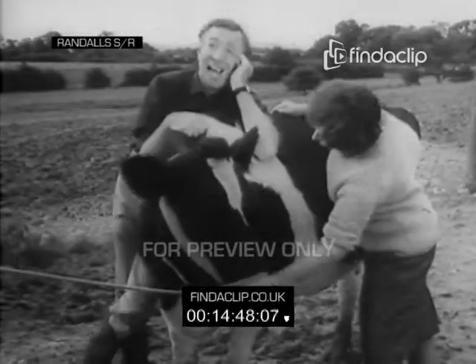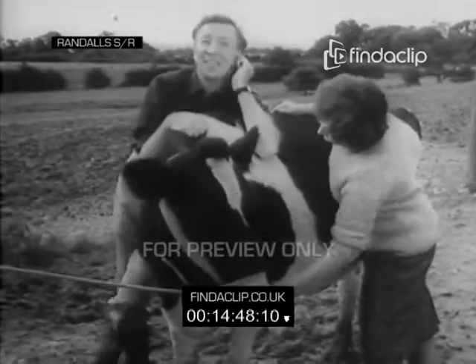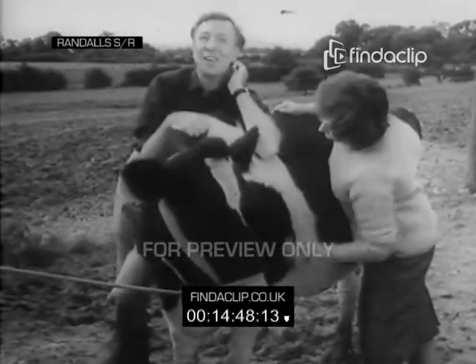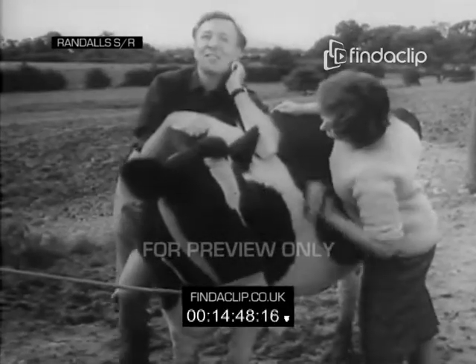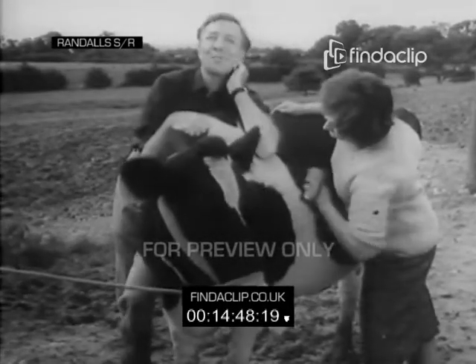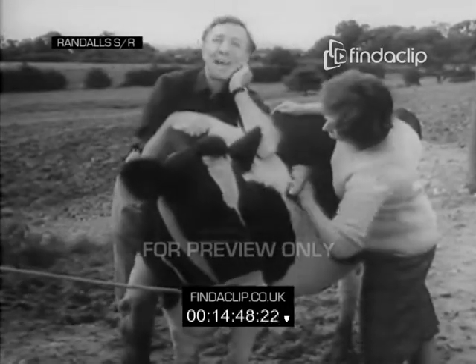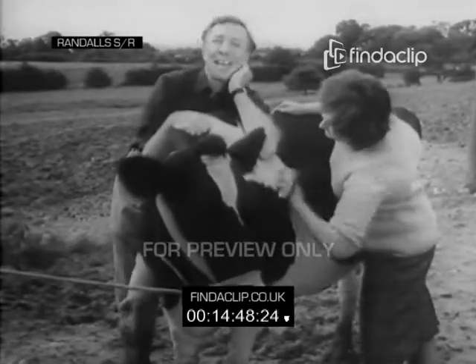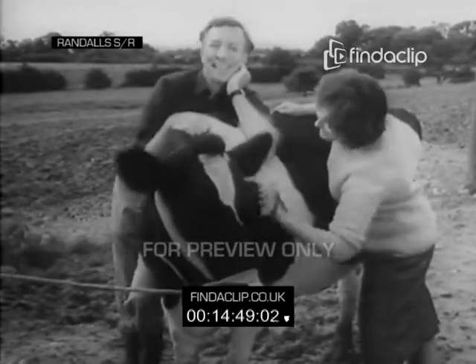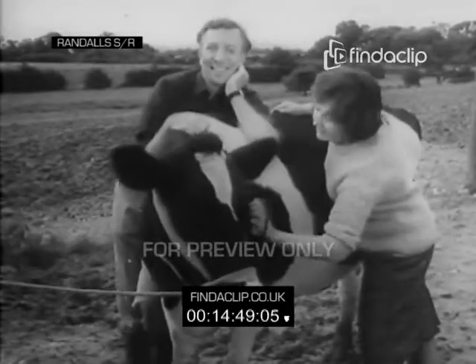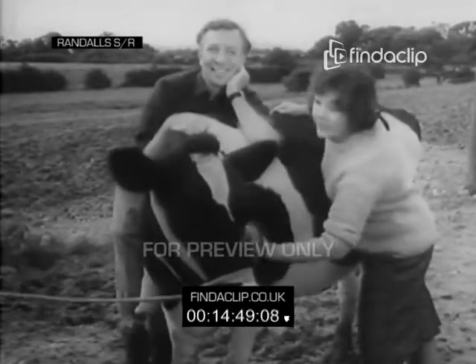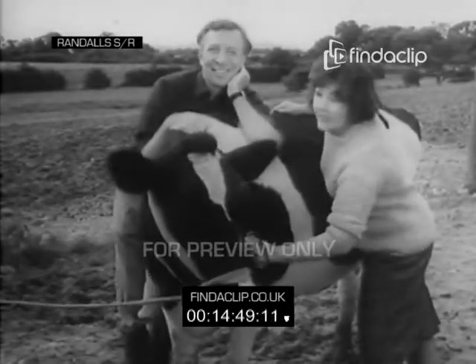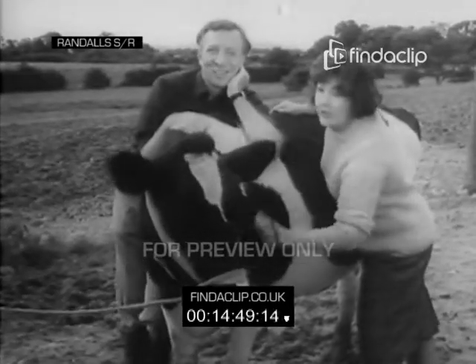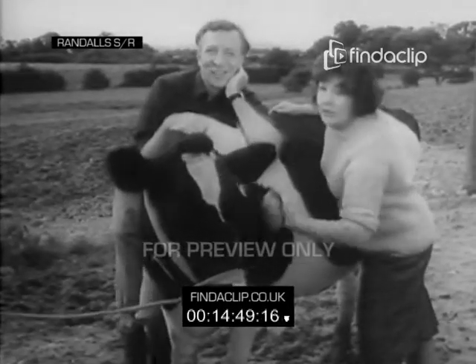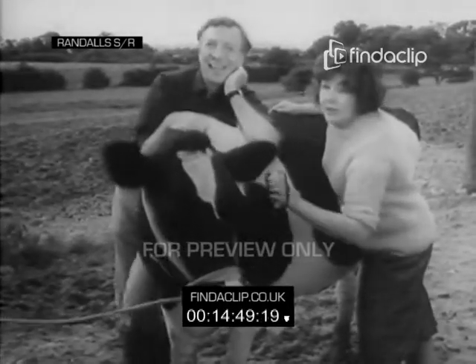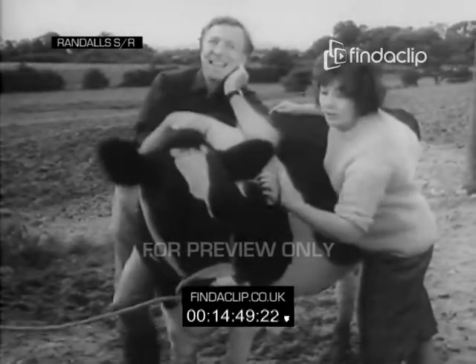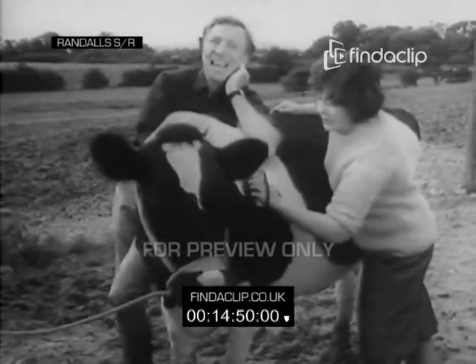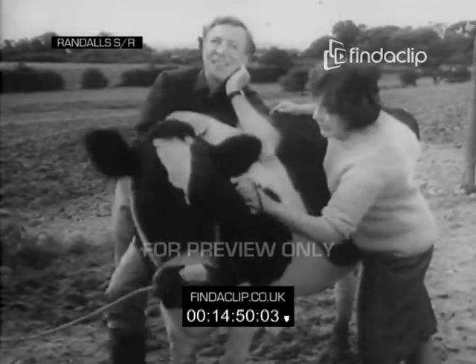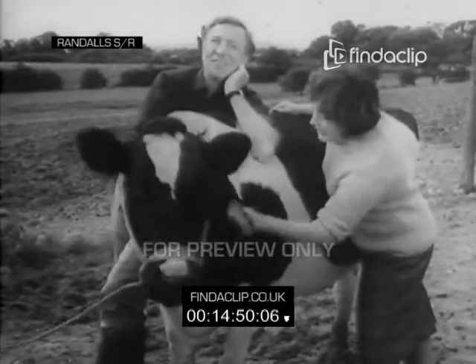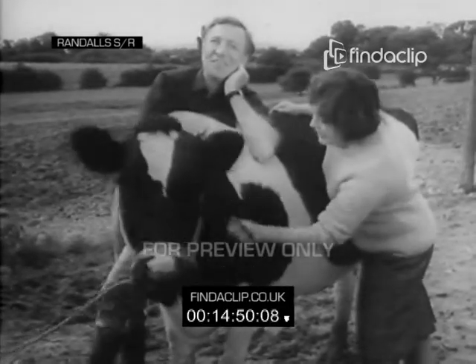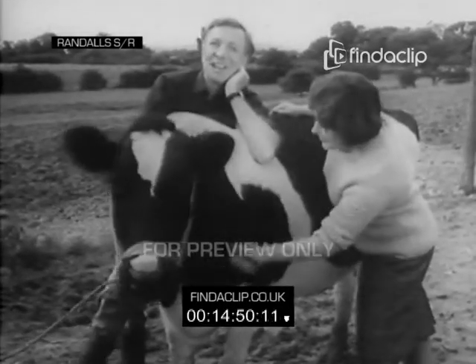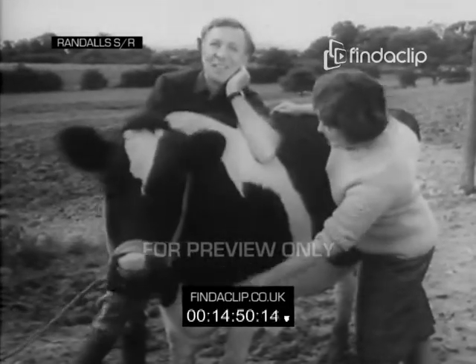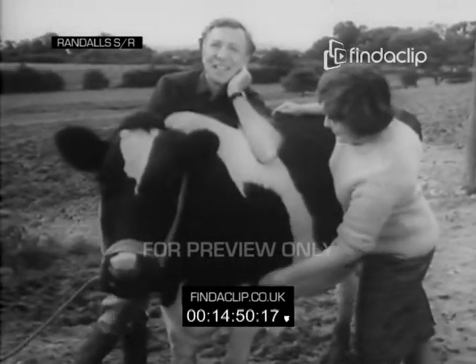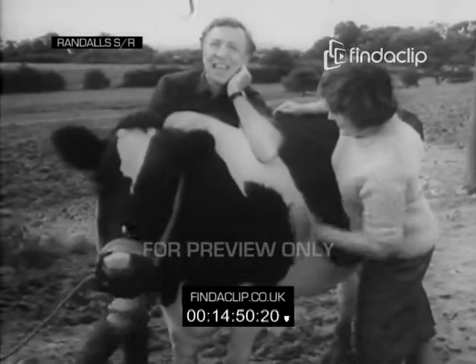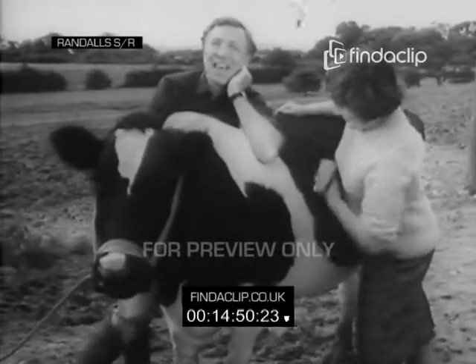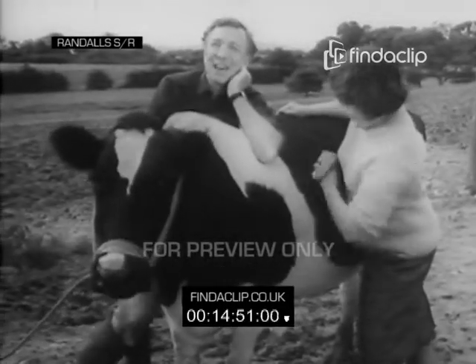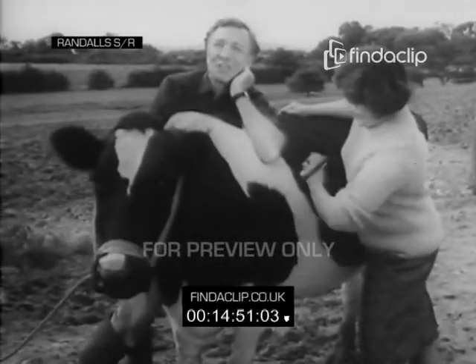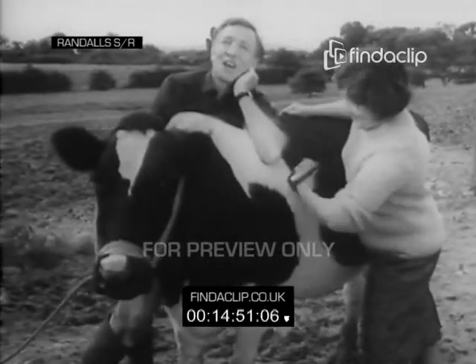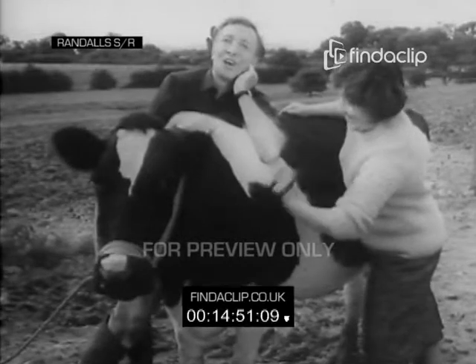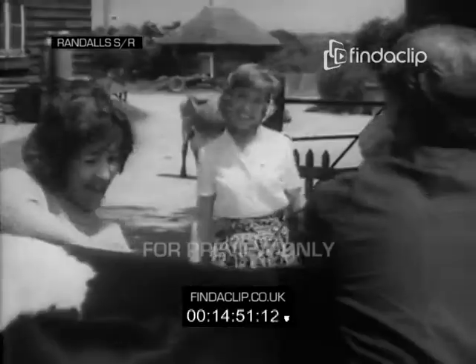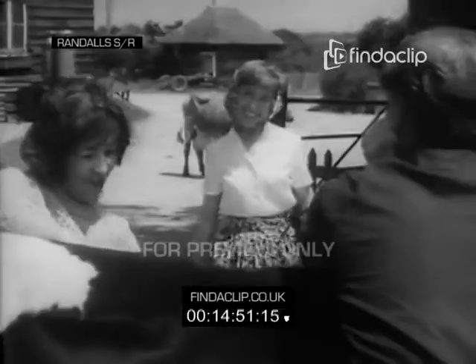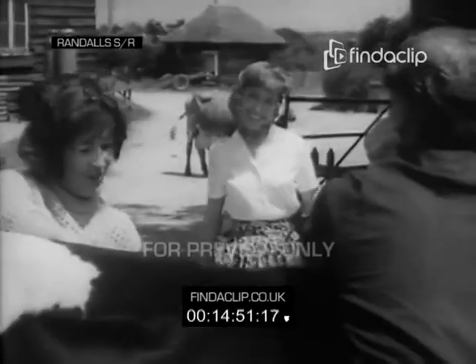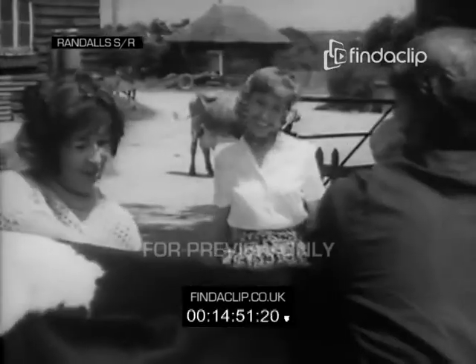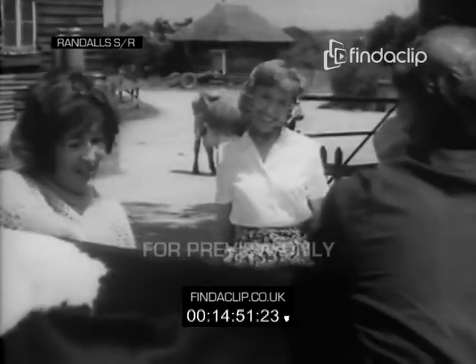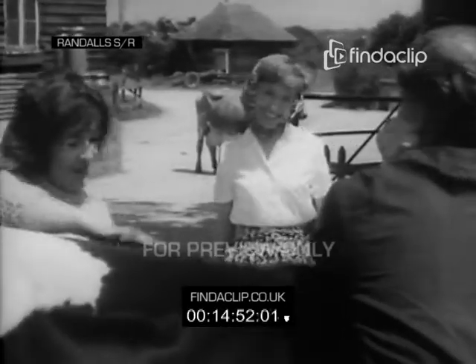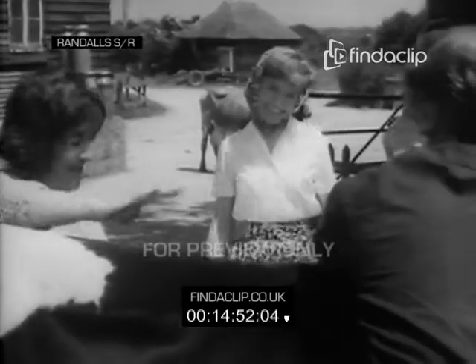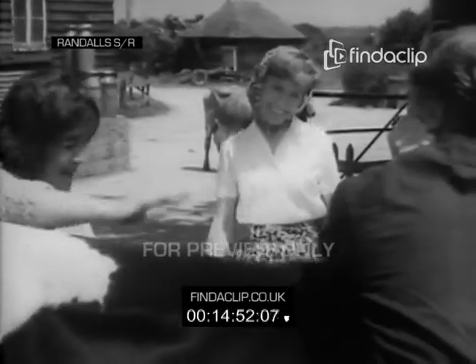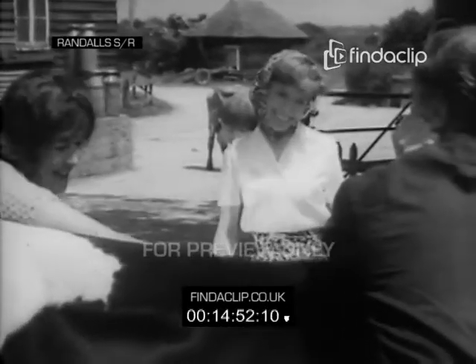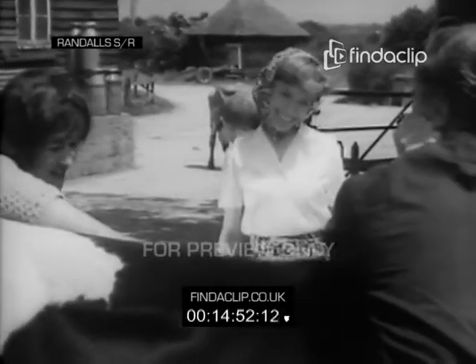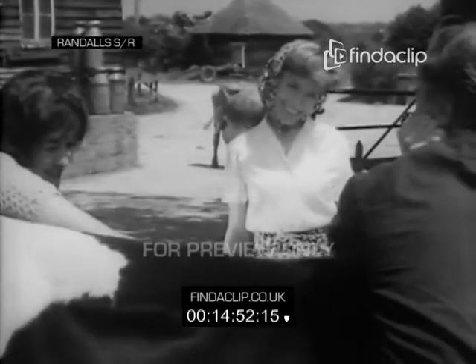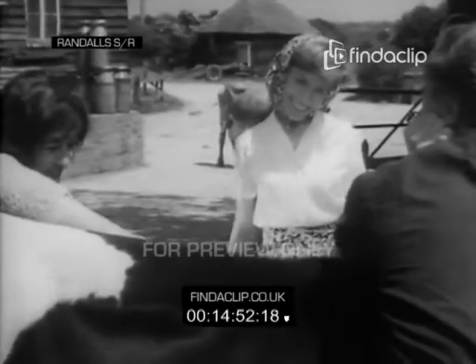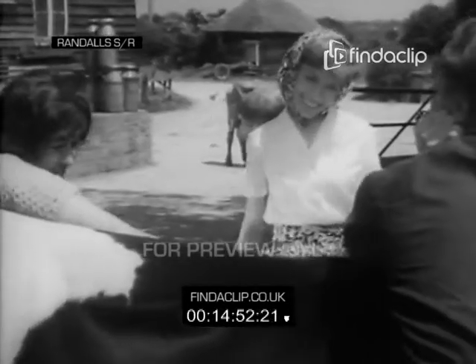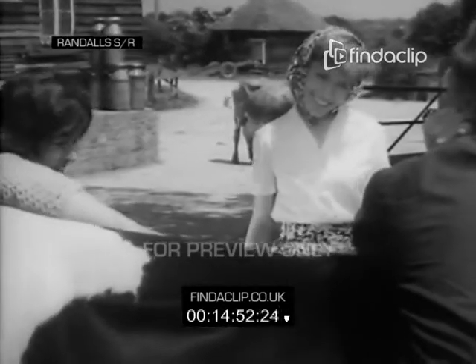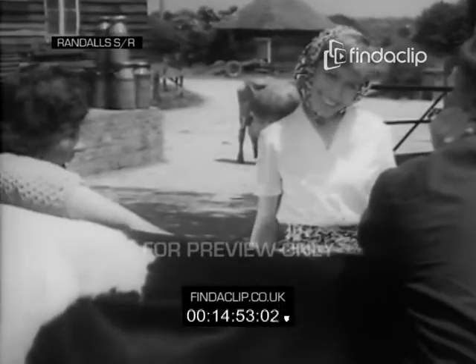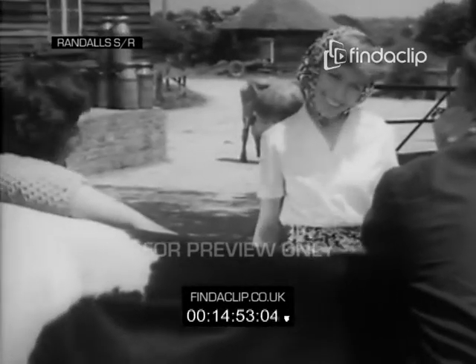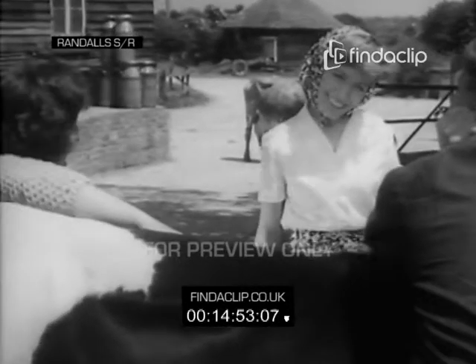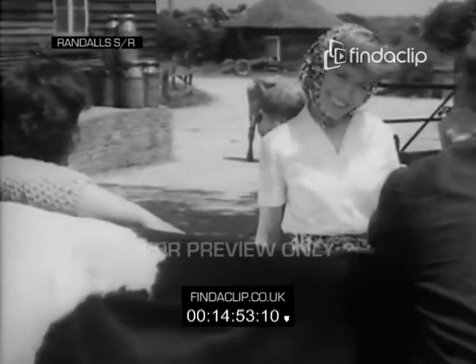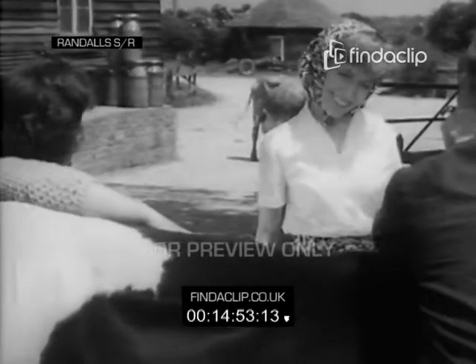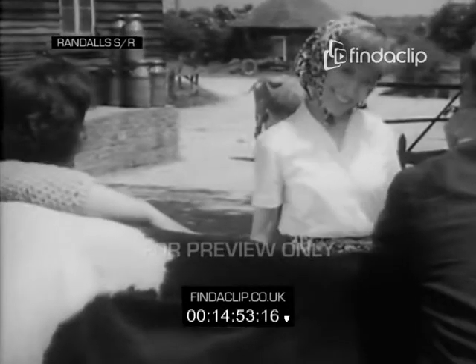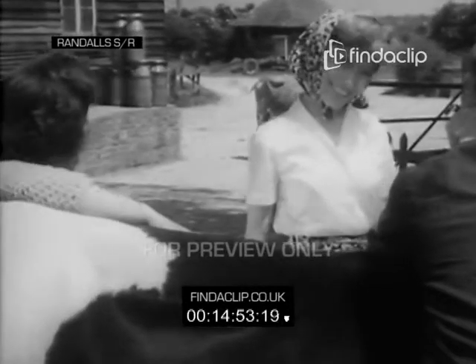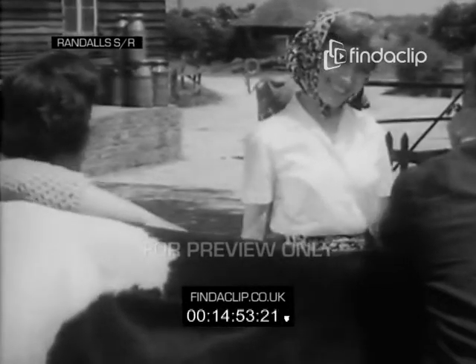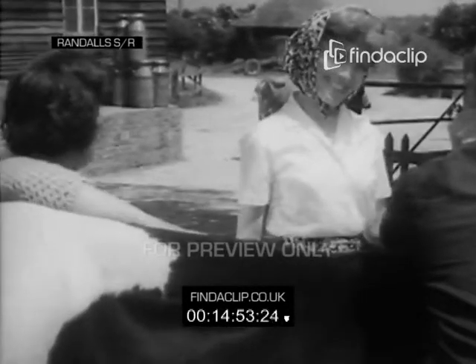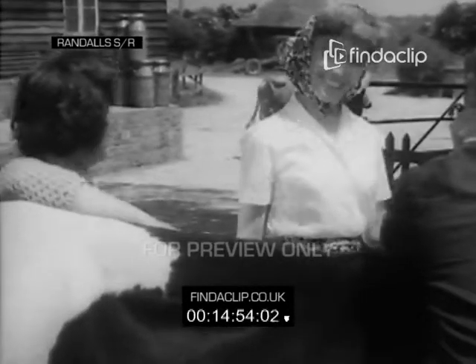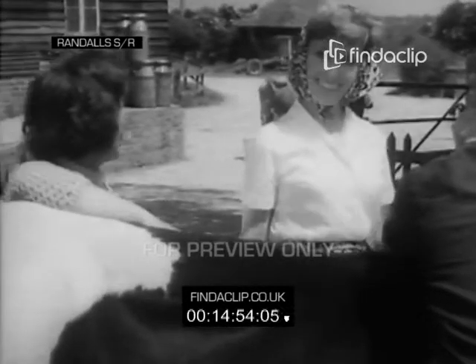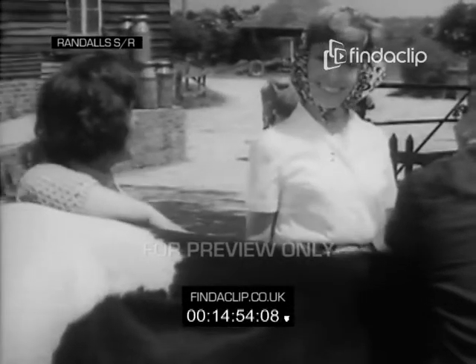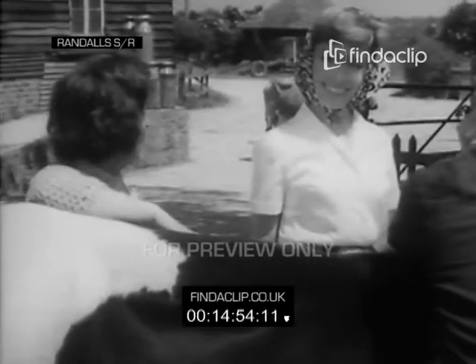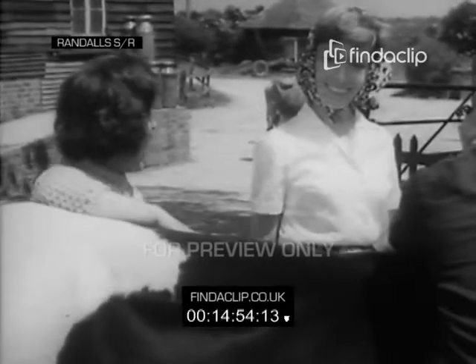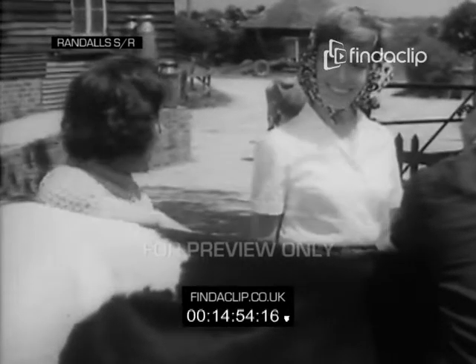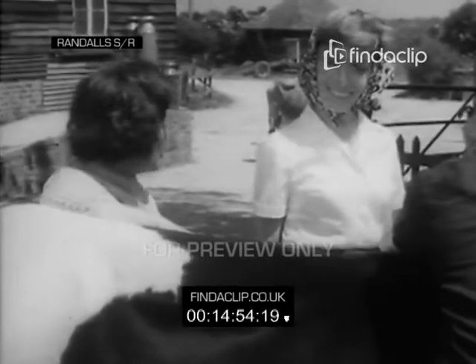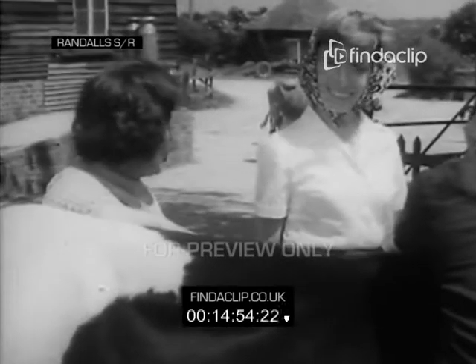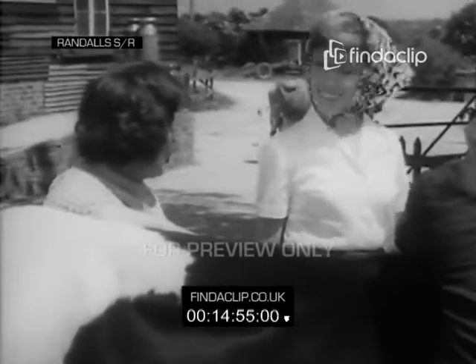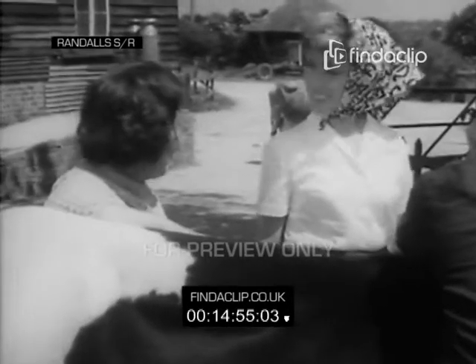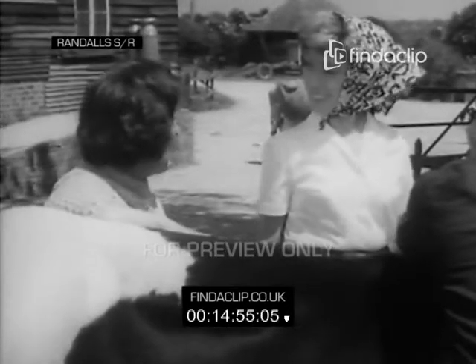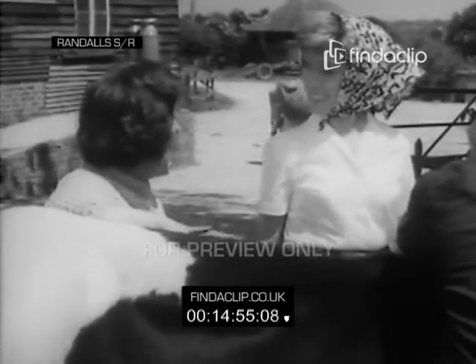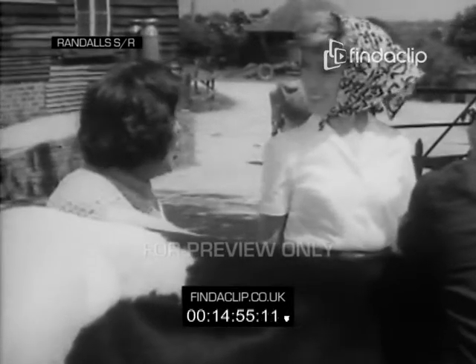Joan's back. We're getting Daisy ready for the dairy show. Don't she look a picture. Mrs. Randall, your blouse.